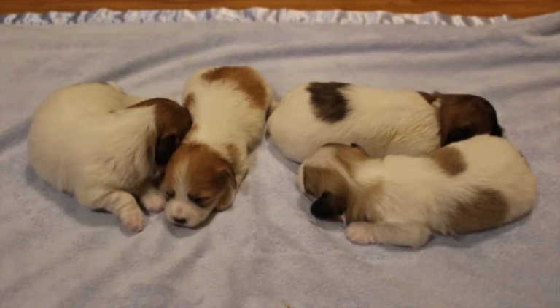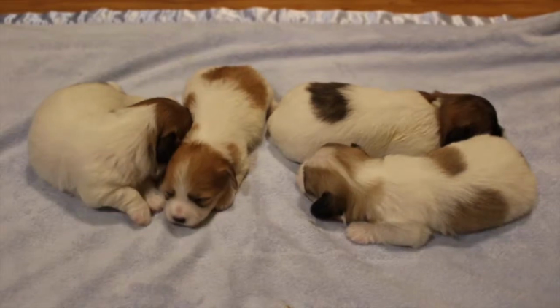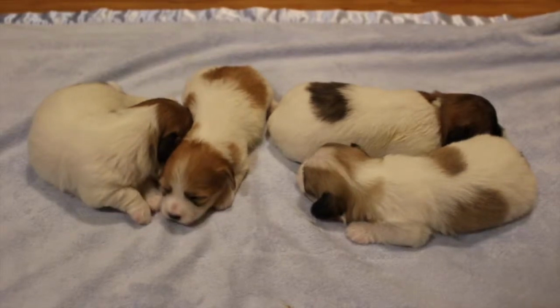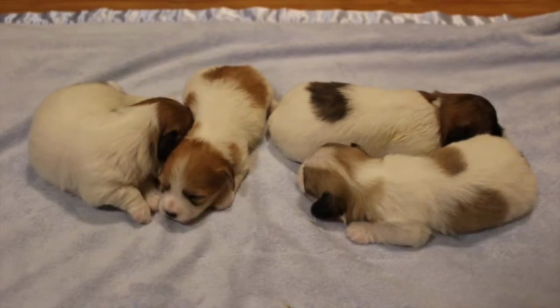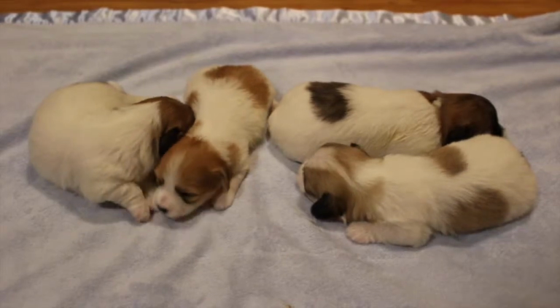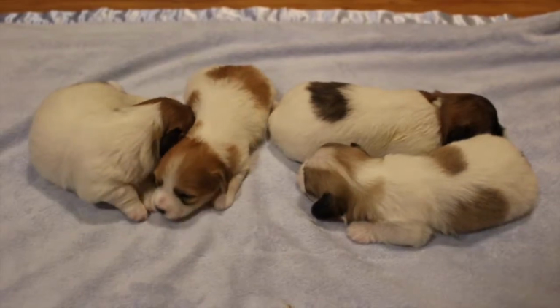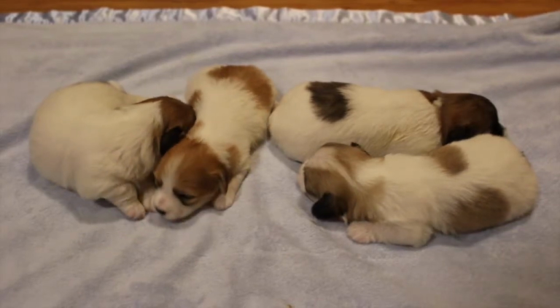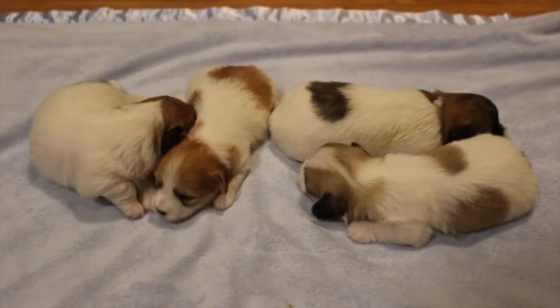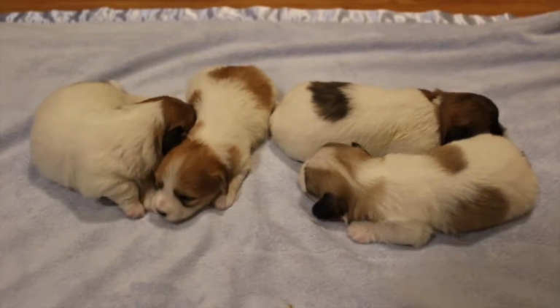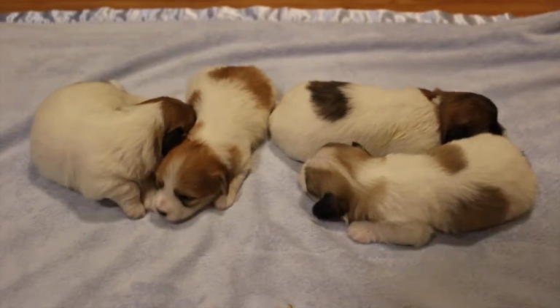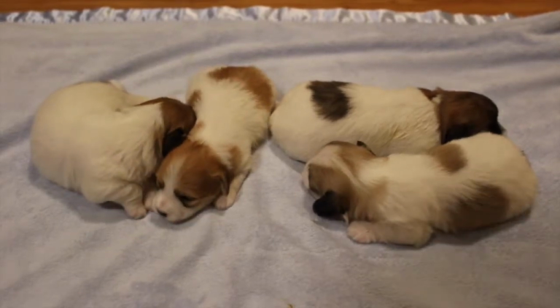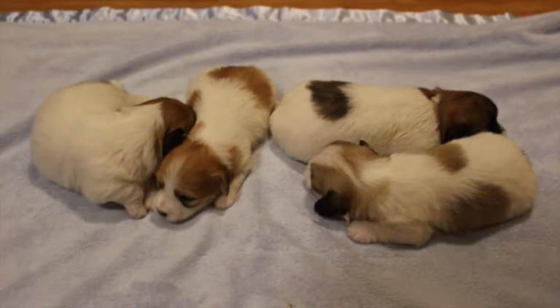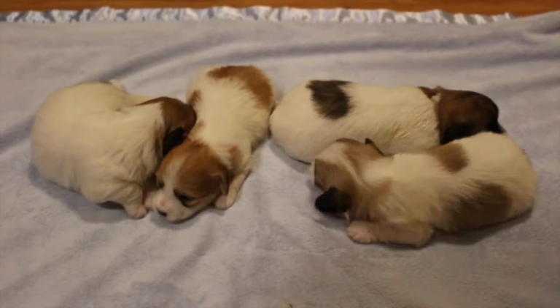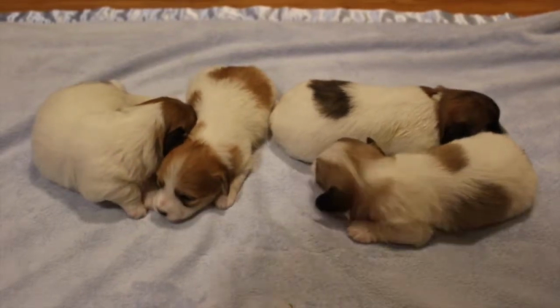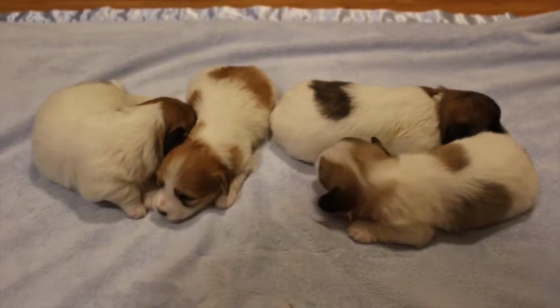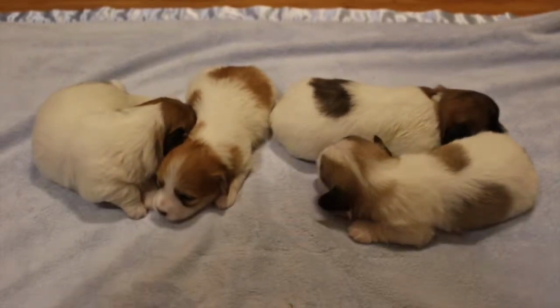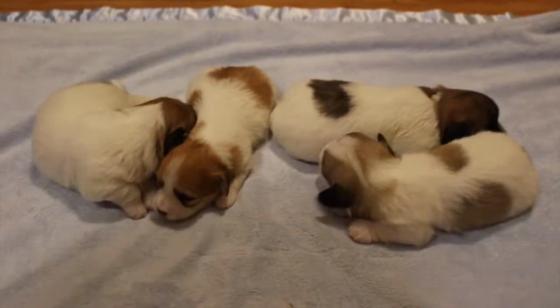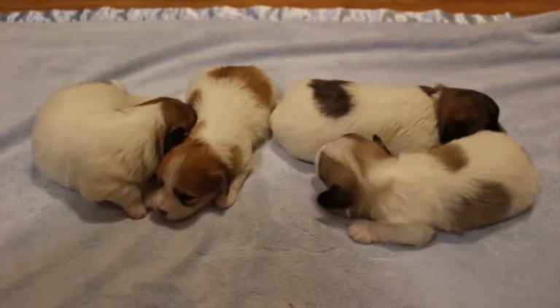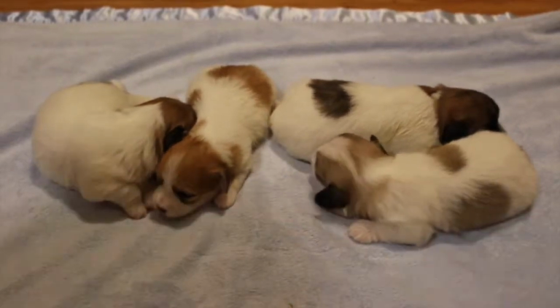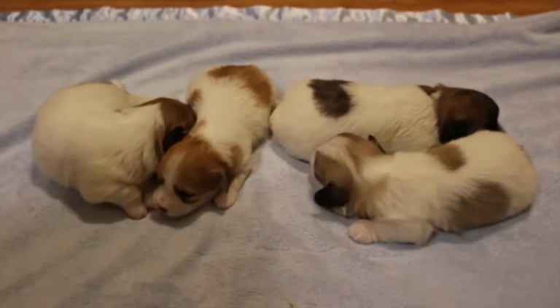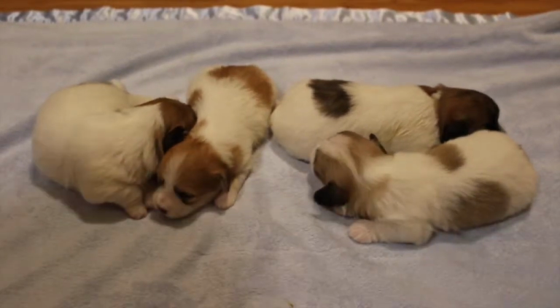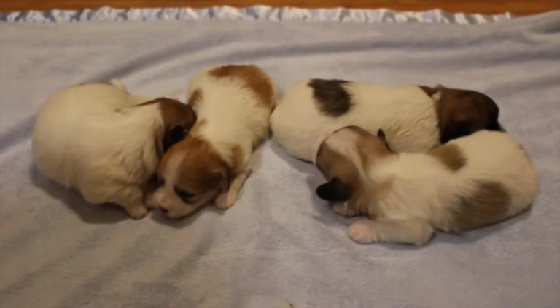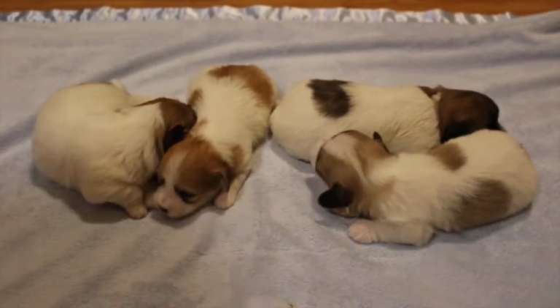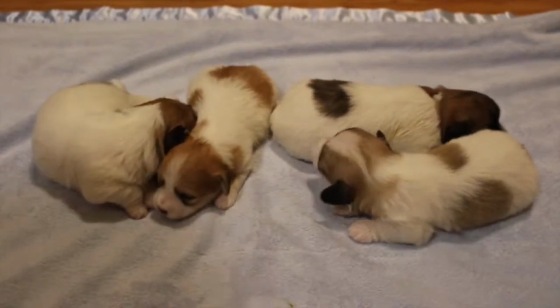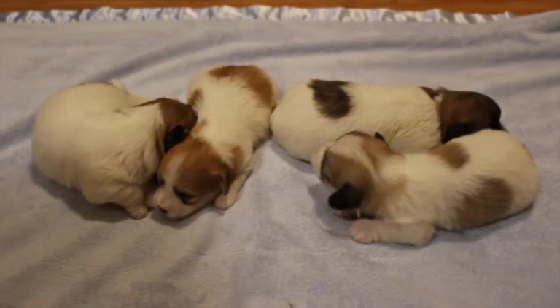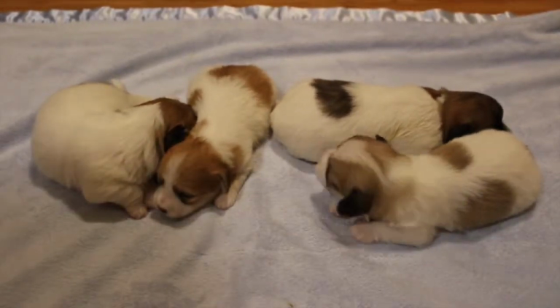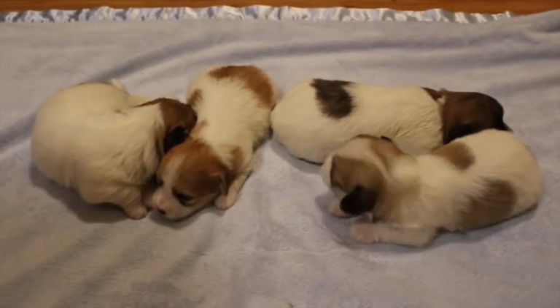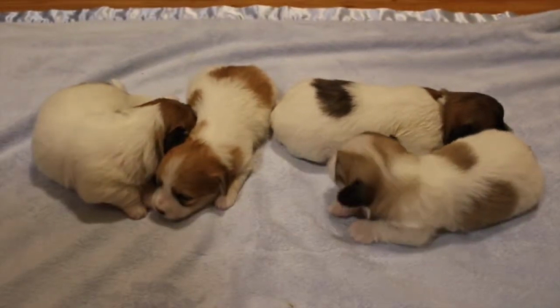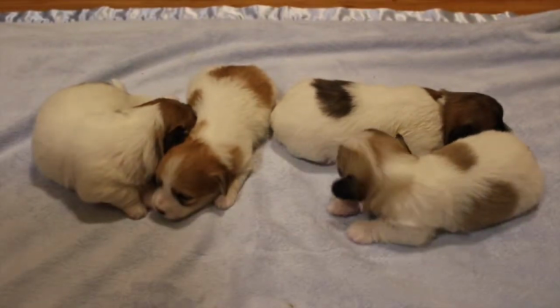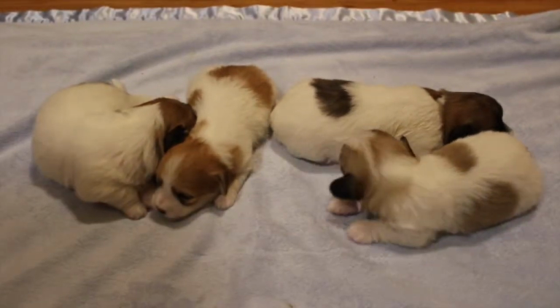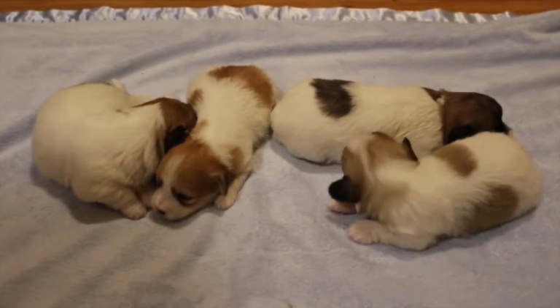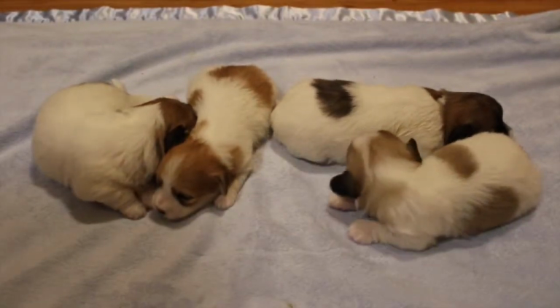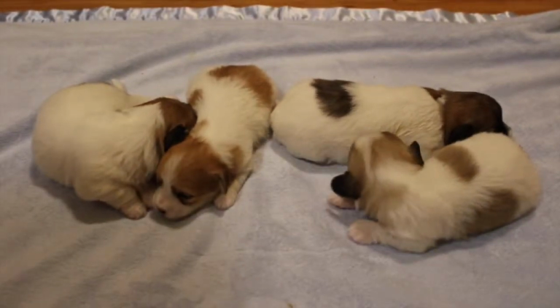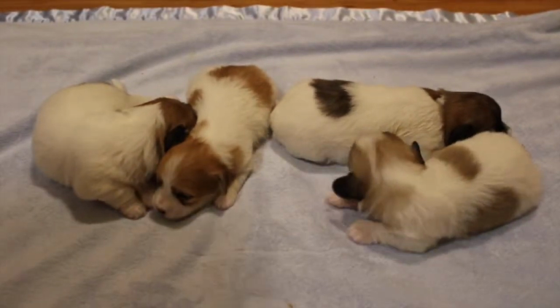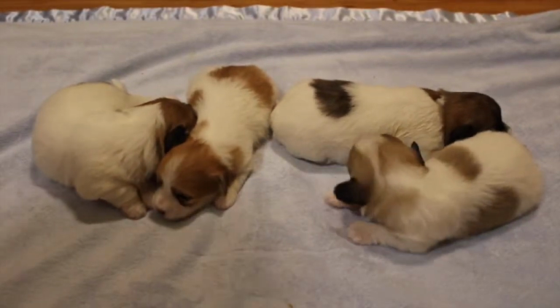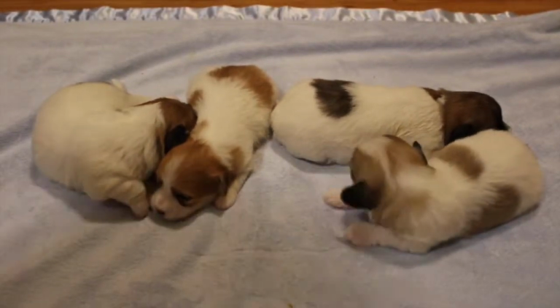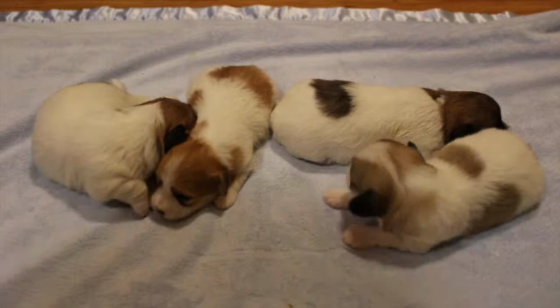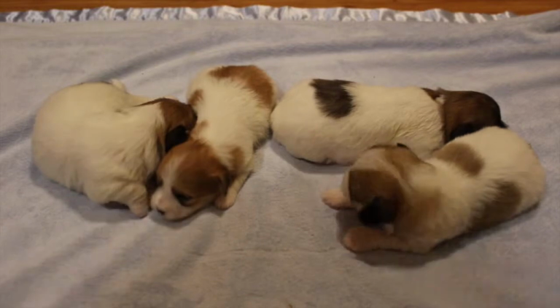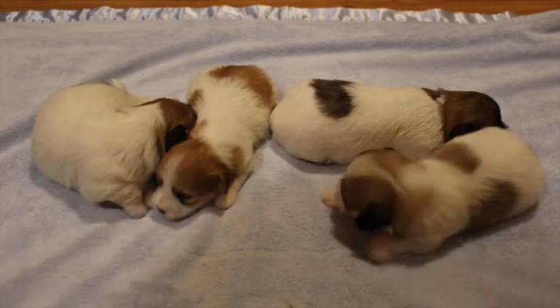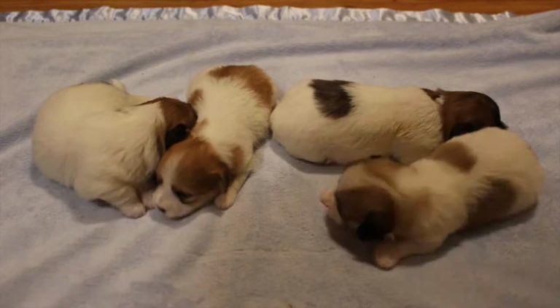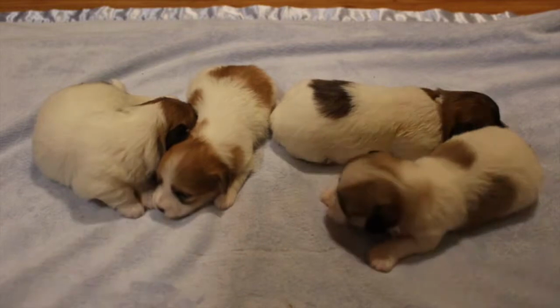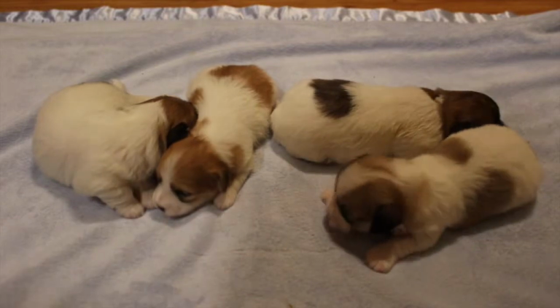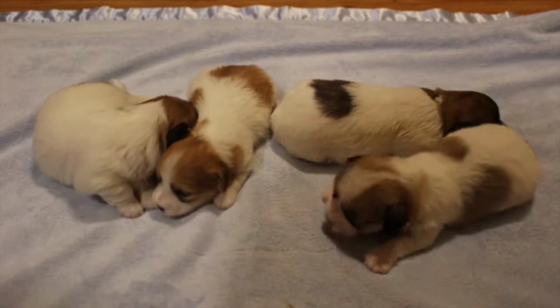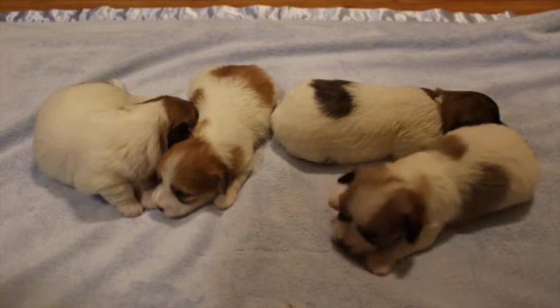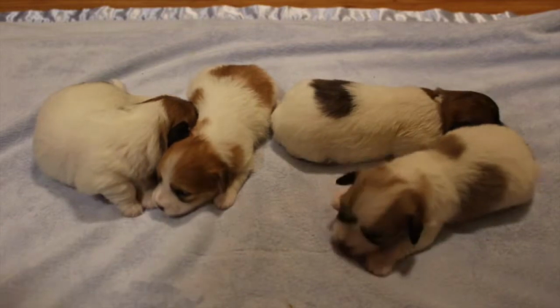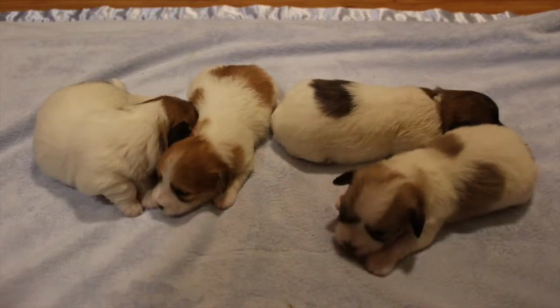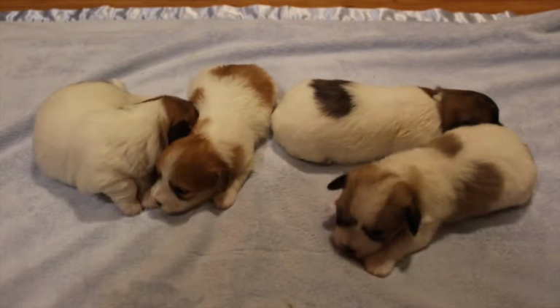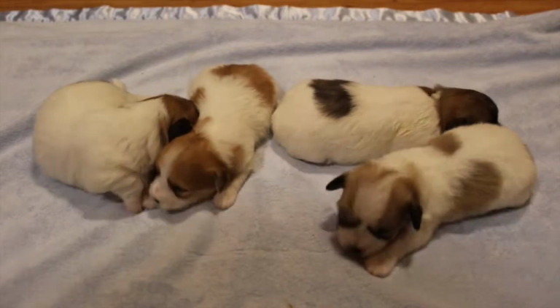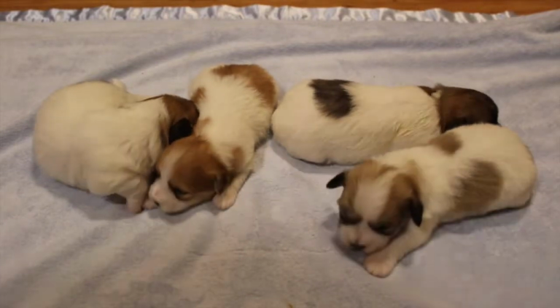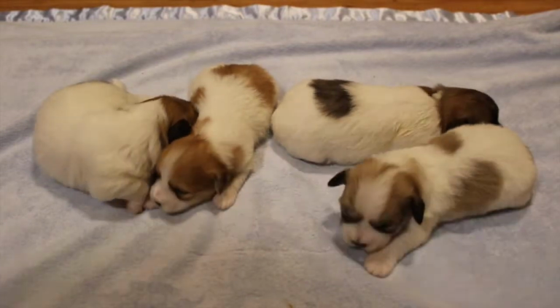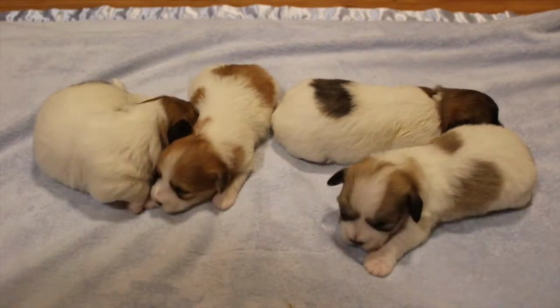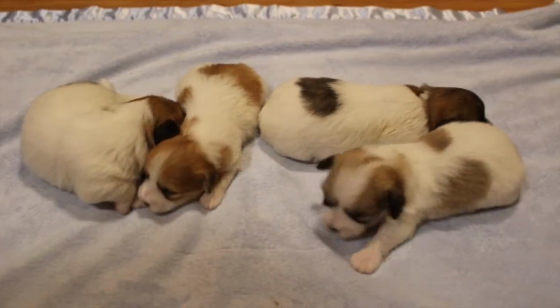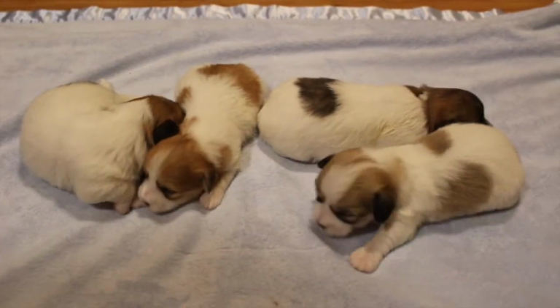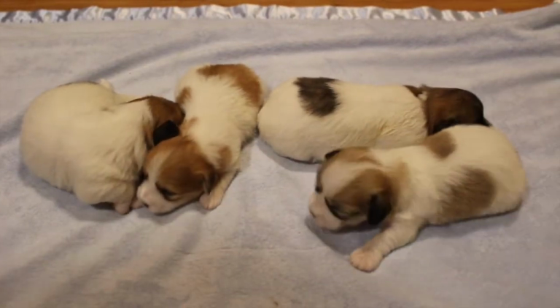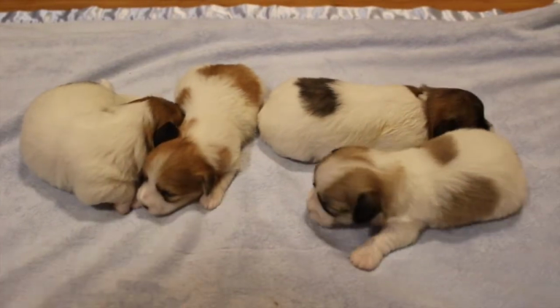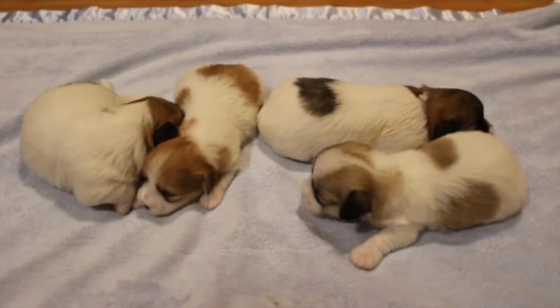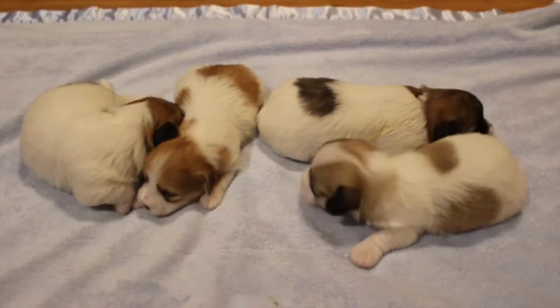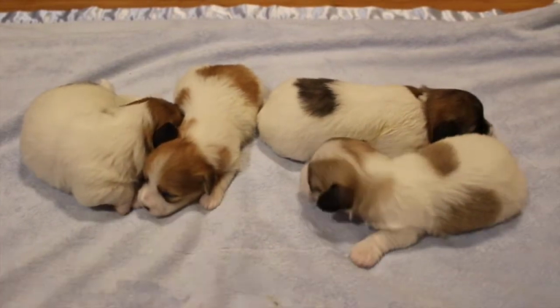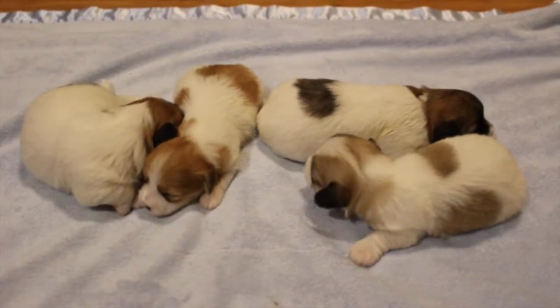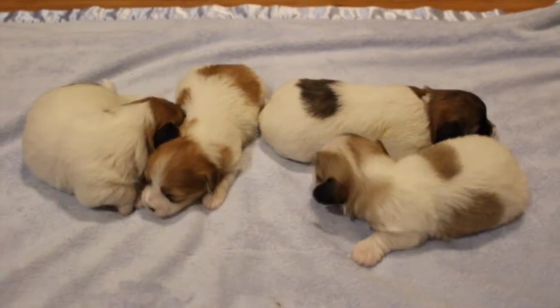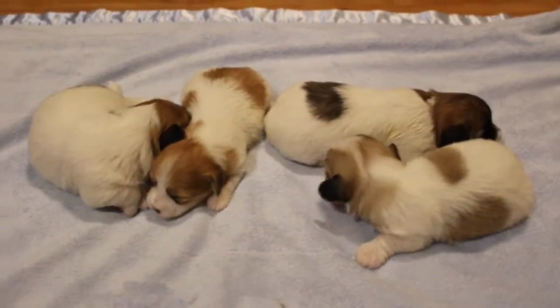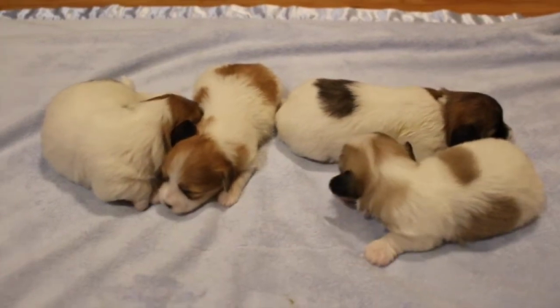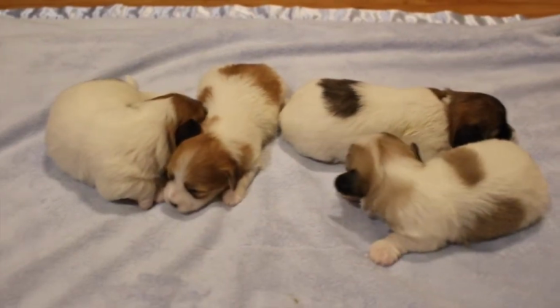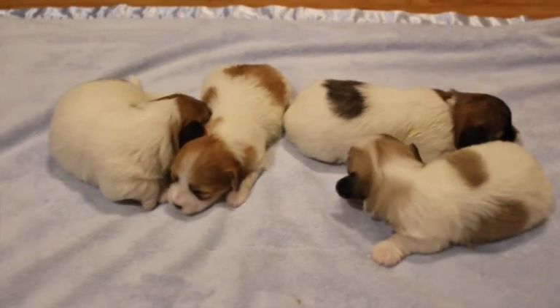All right, here are Calliope's puppies. They are two weeks old today. We'll see if I can get their names right this week.